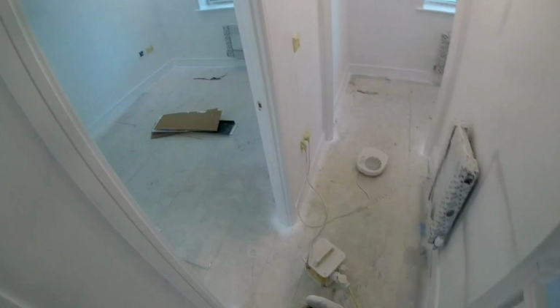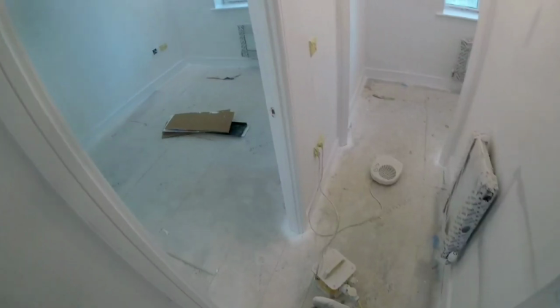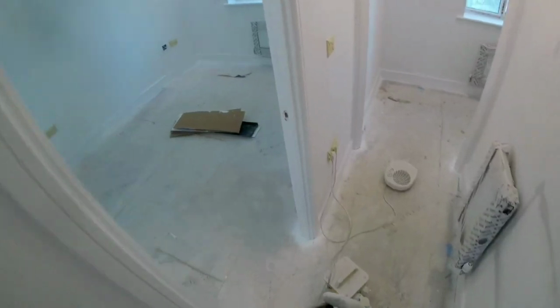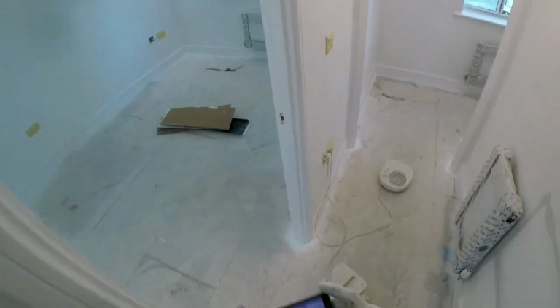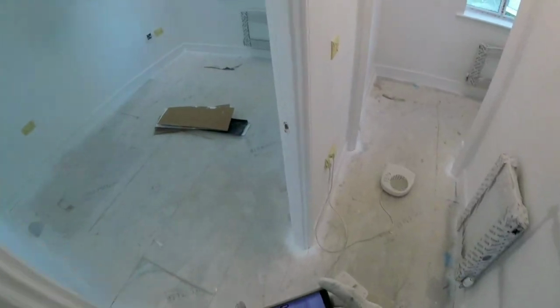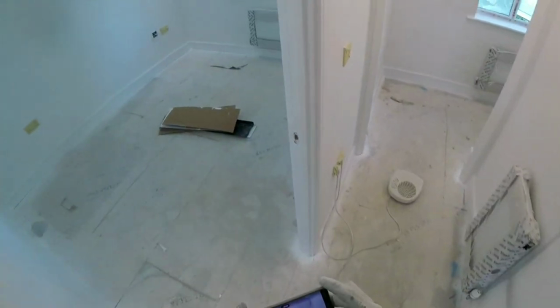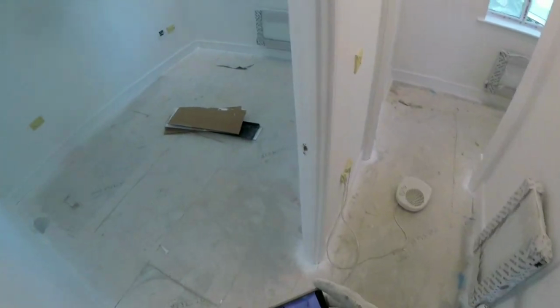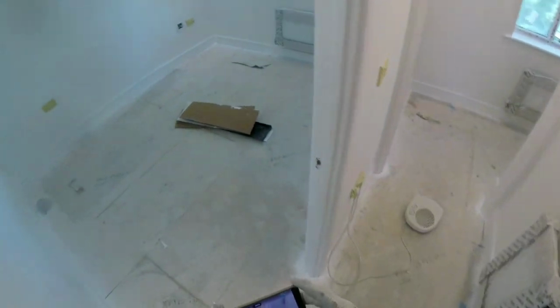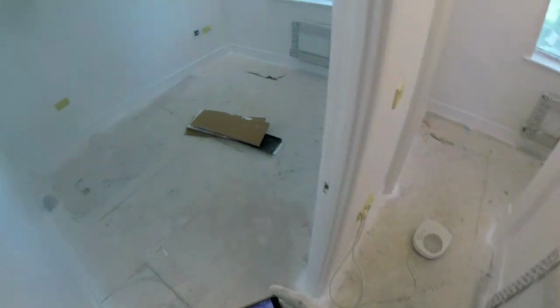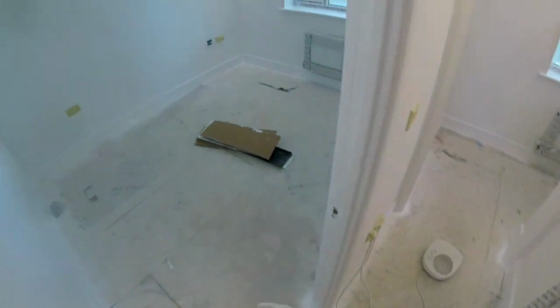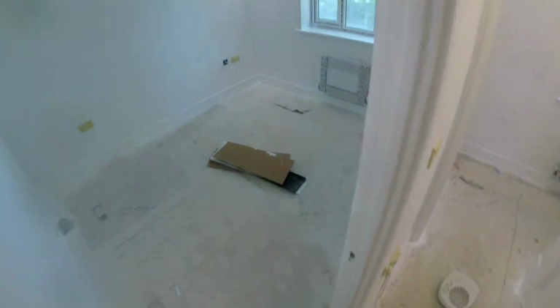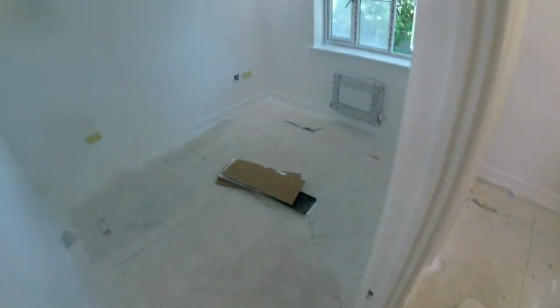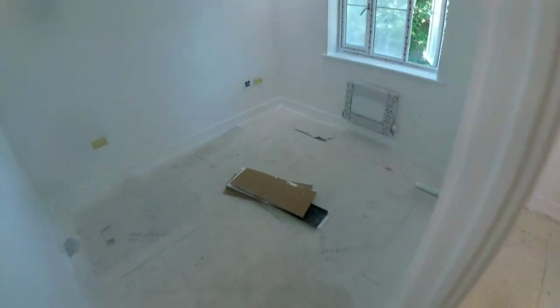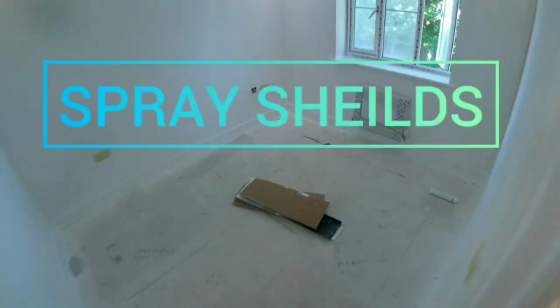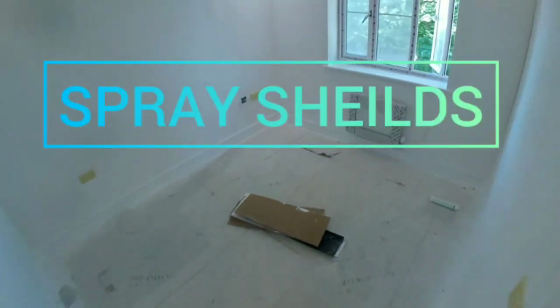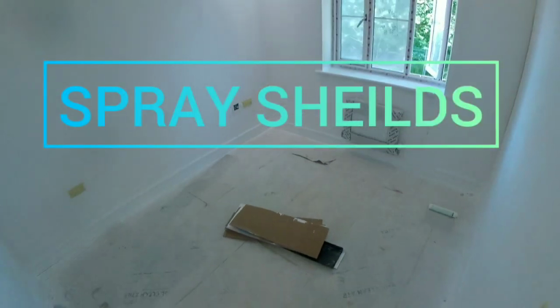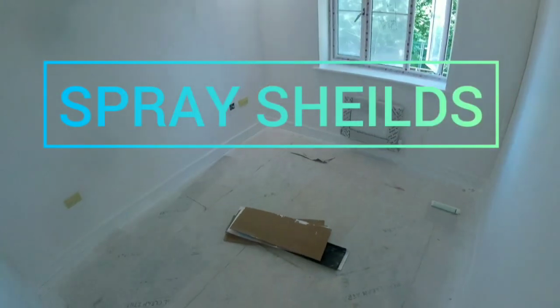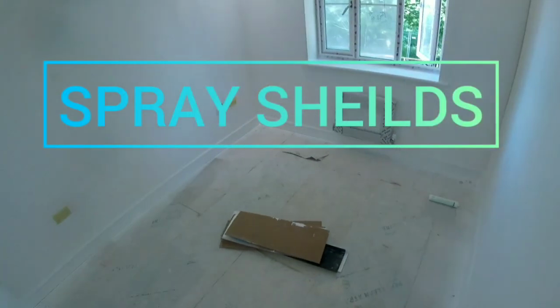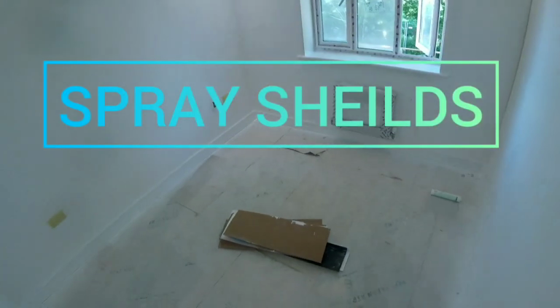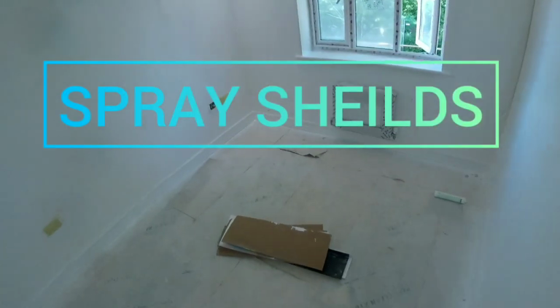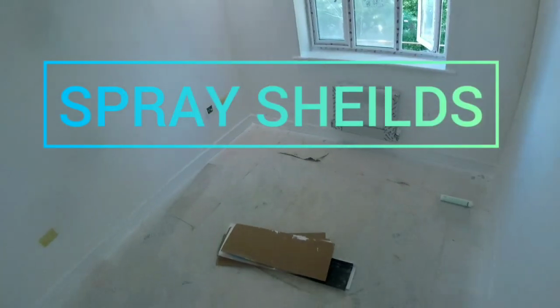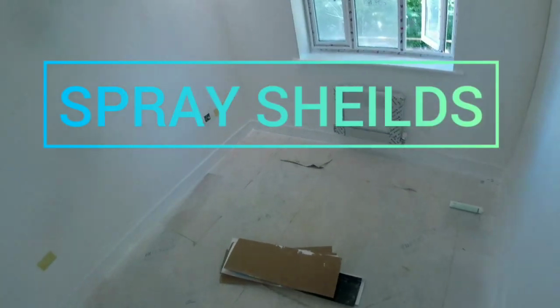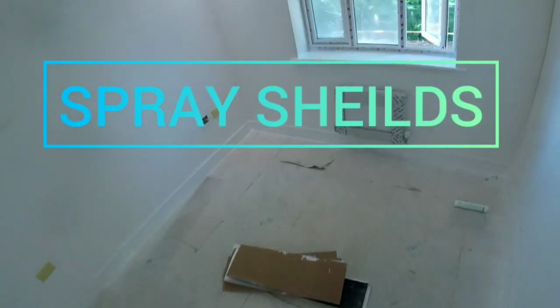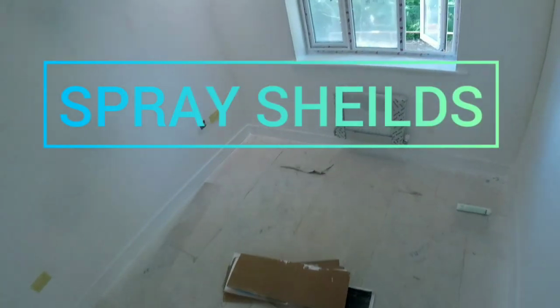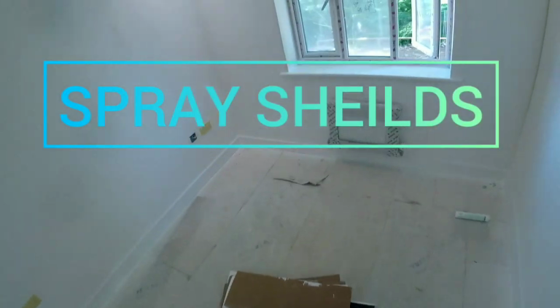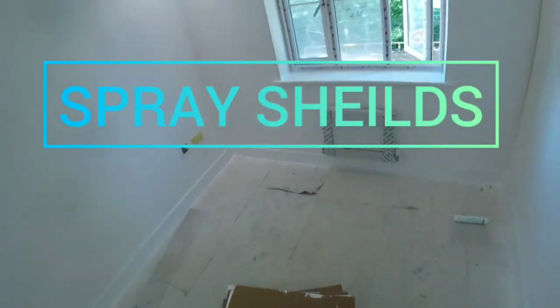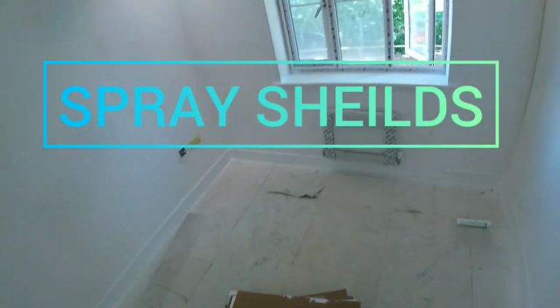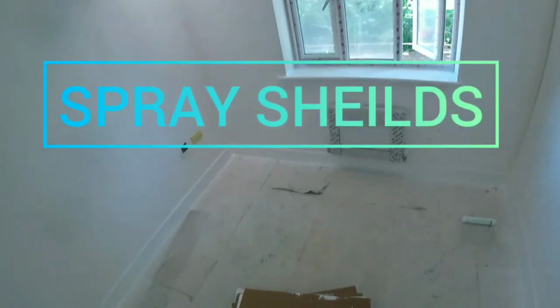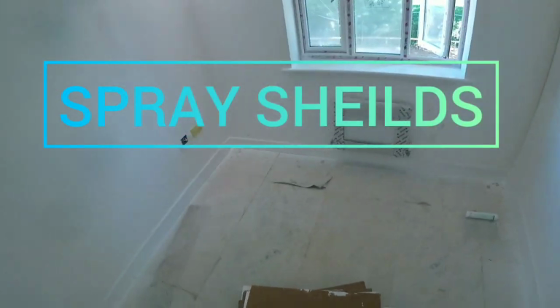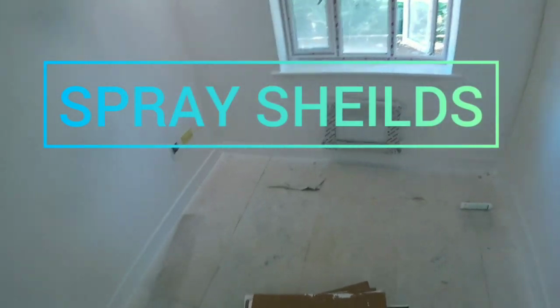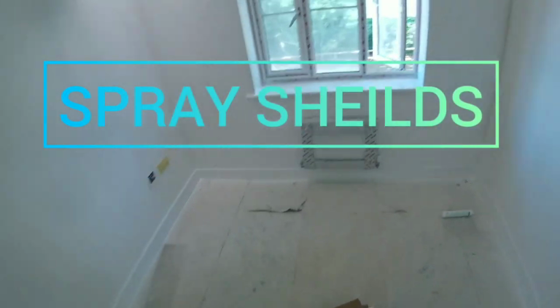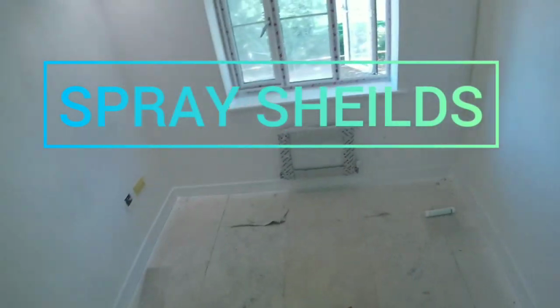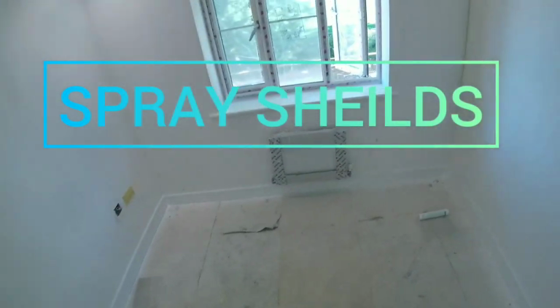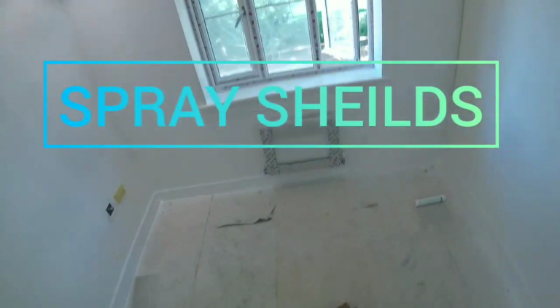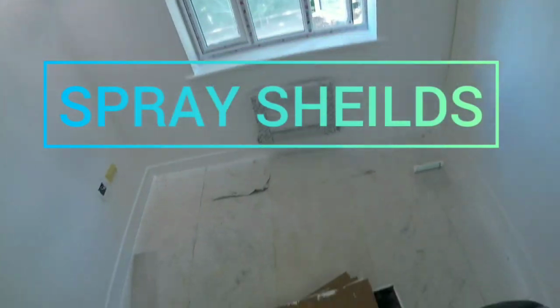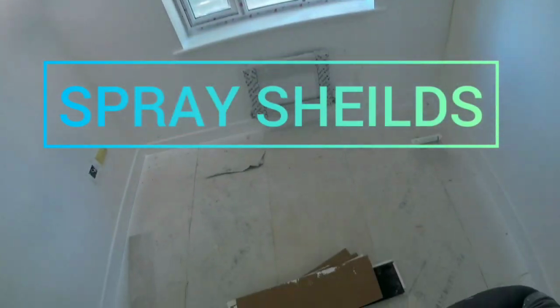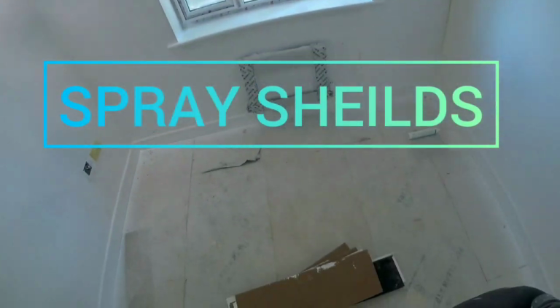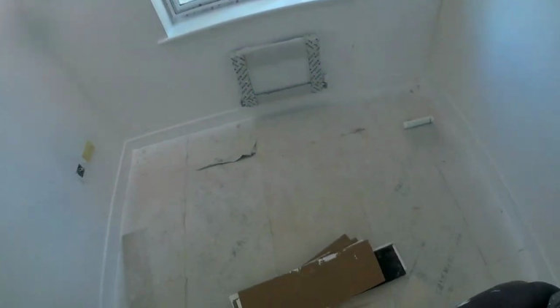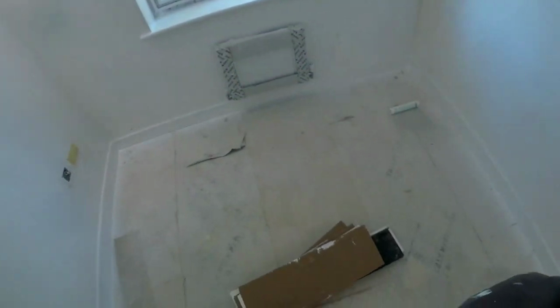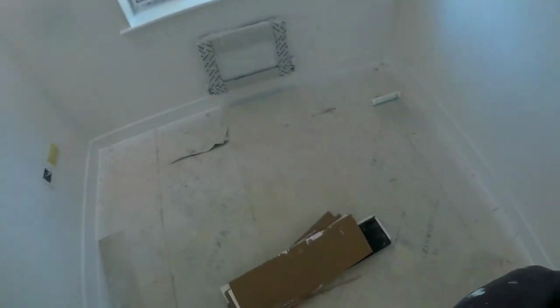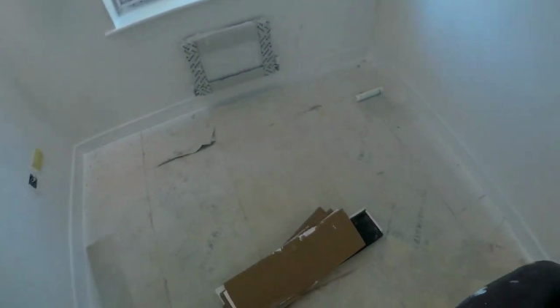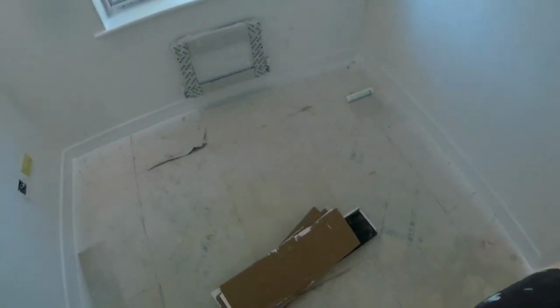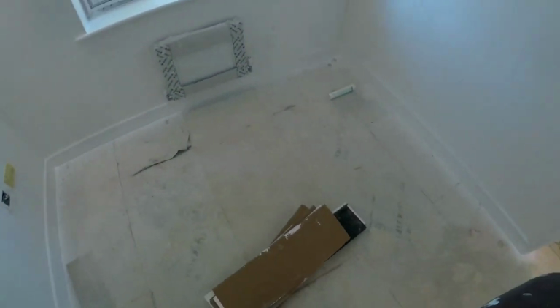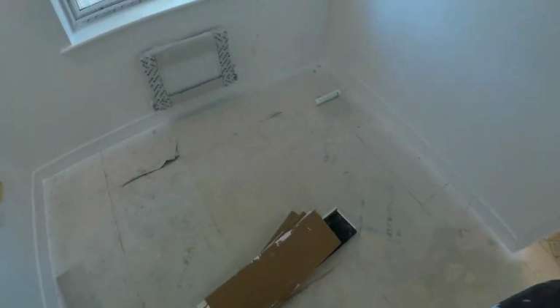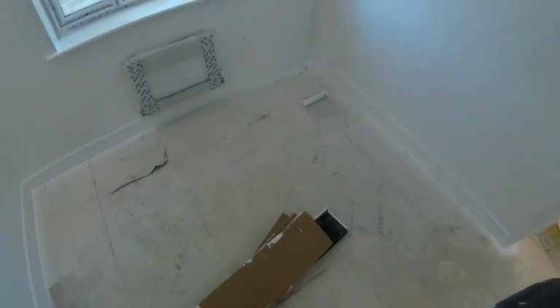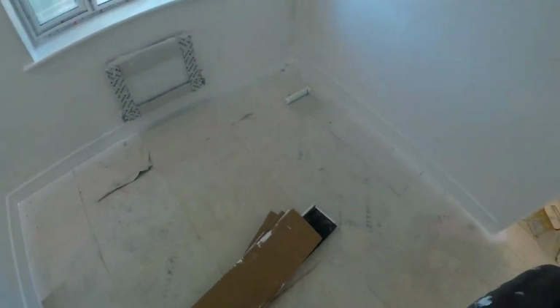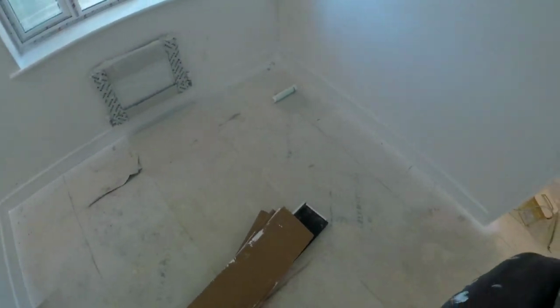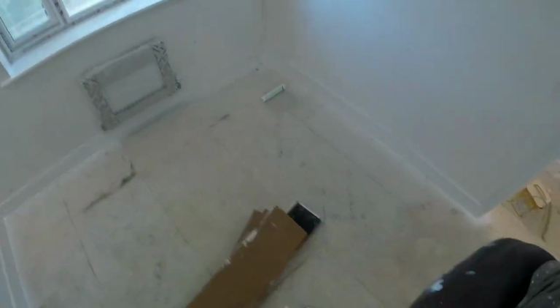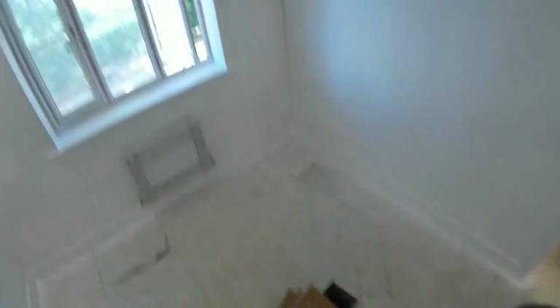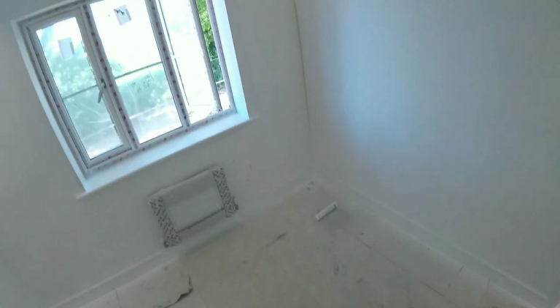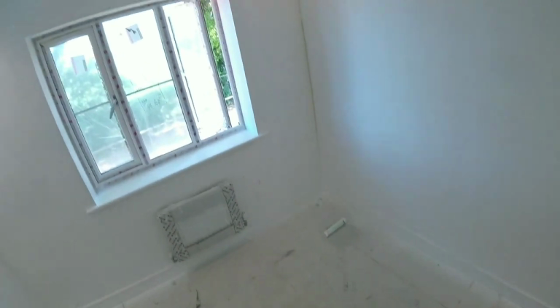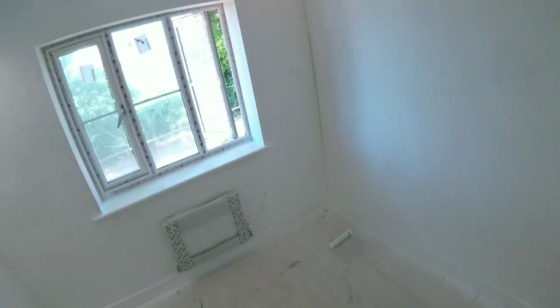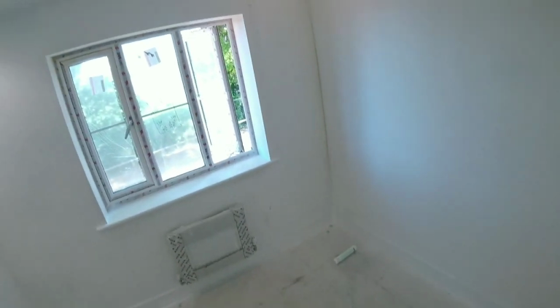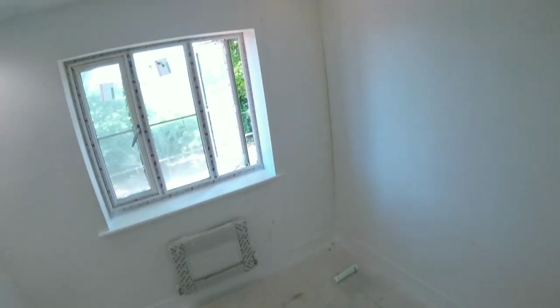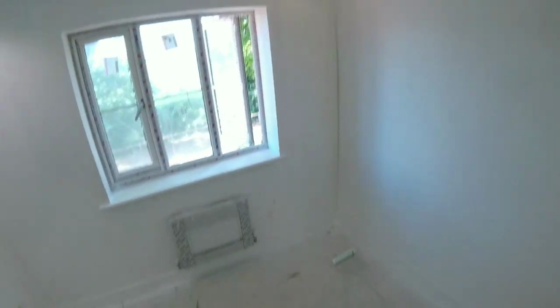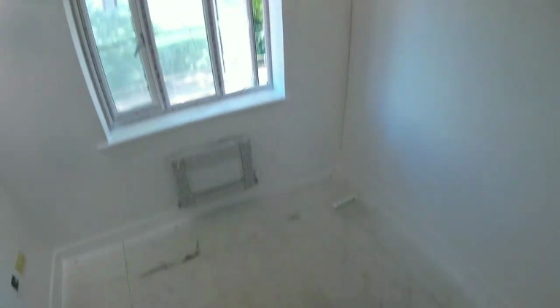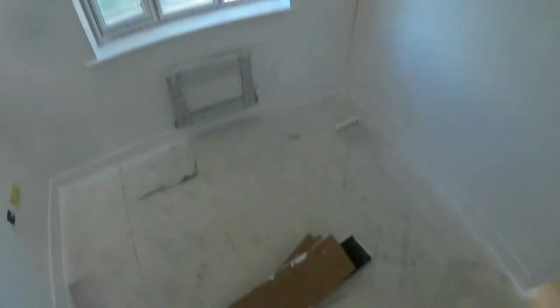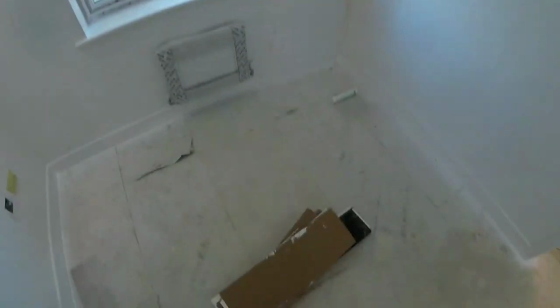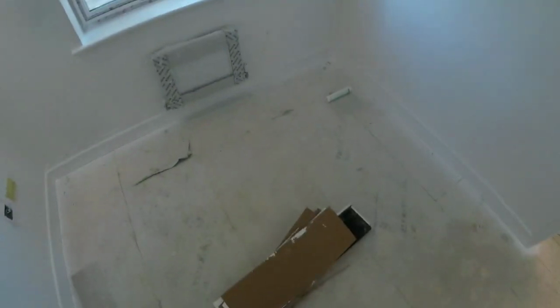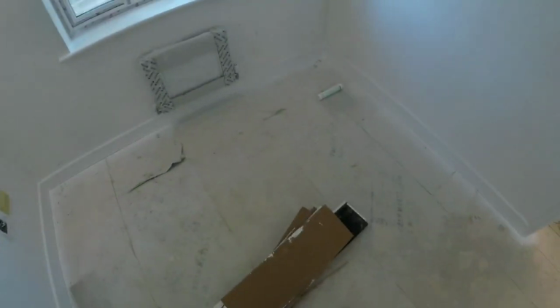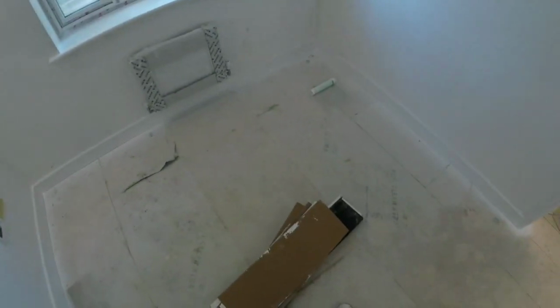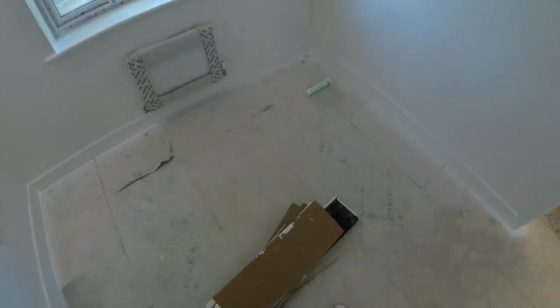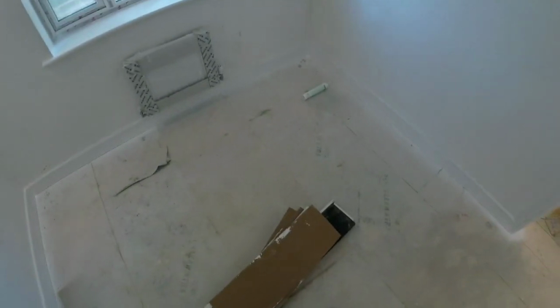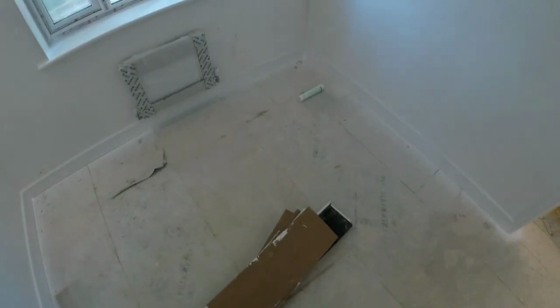Hello people, this is Conny from Camp Decorations. Spray shields — are they worth having? Yes, they are.